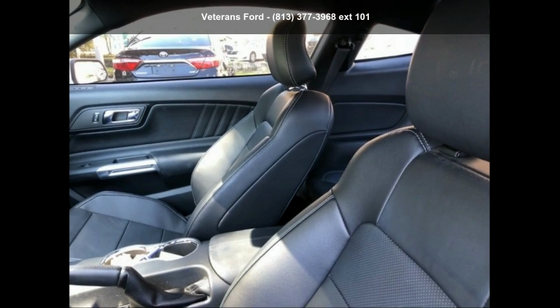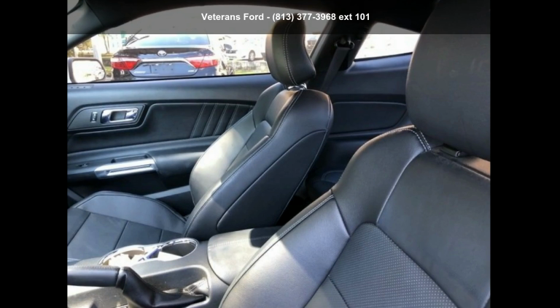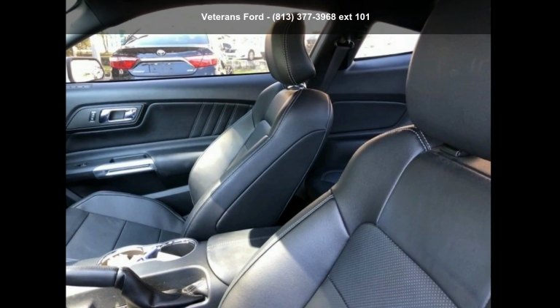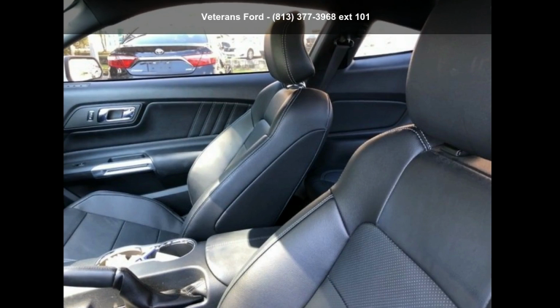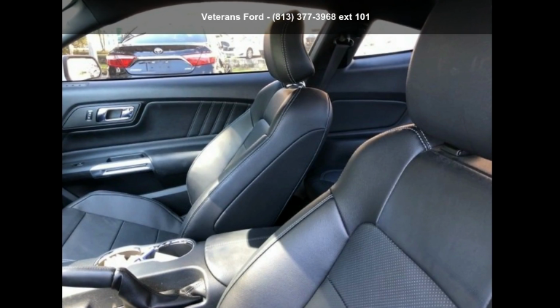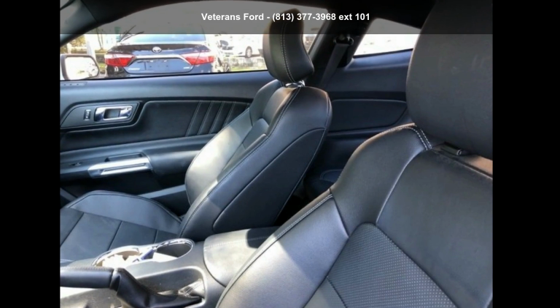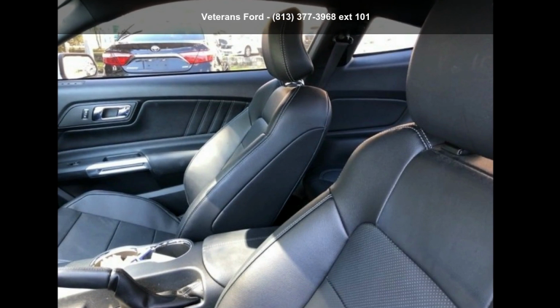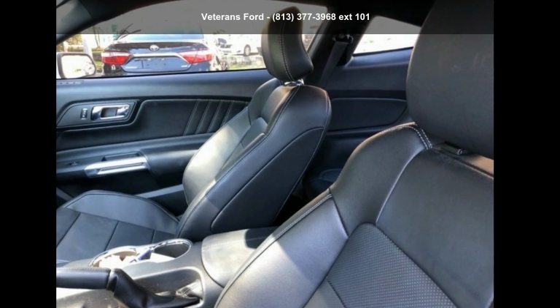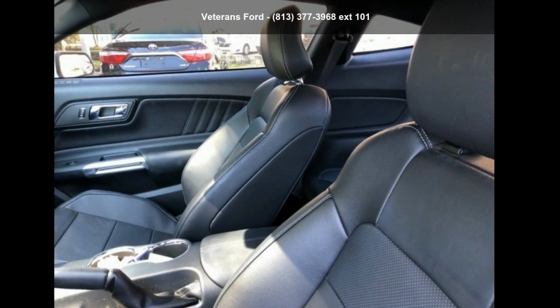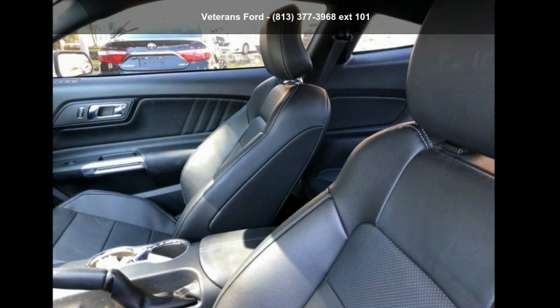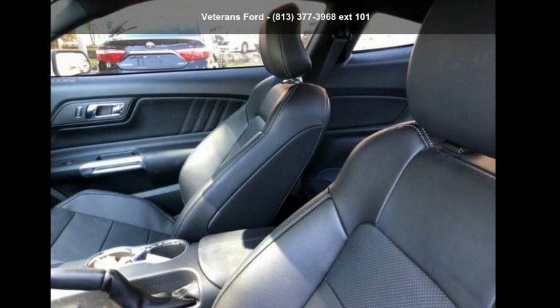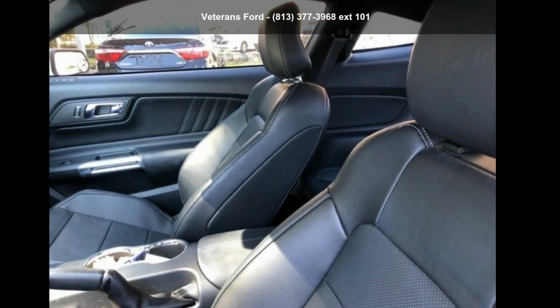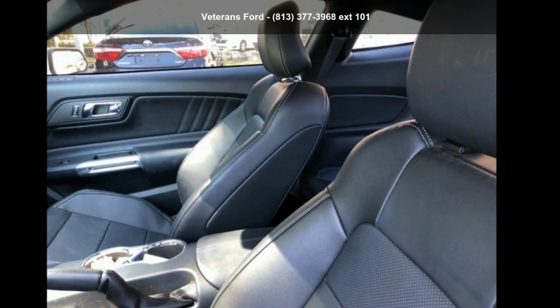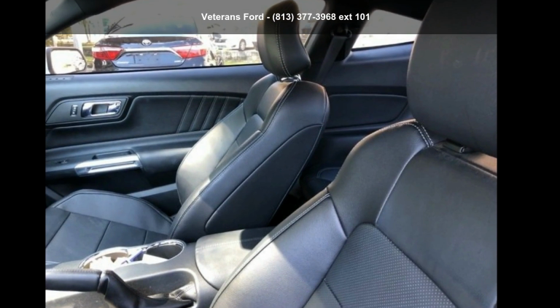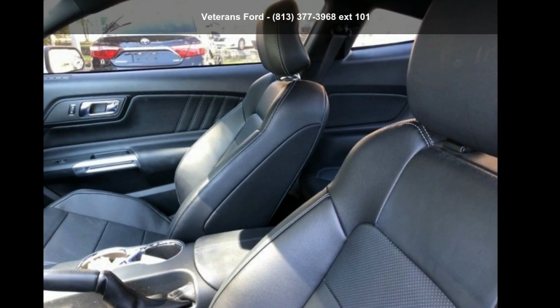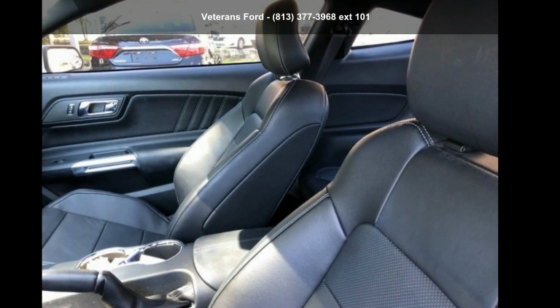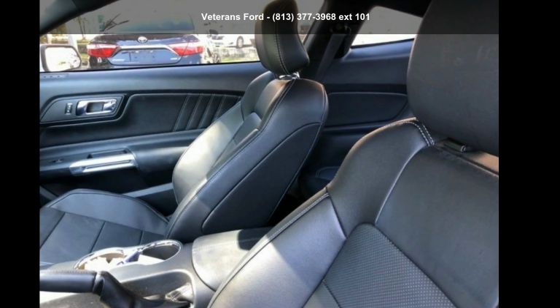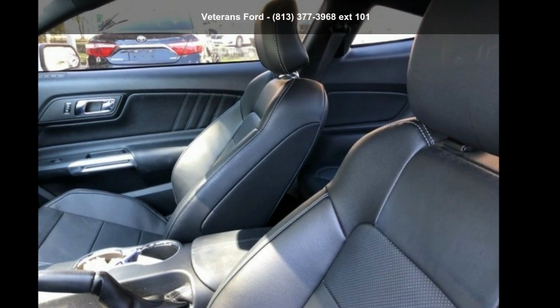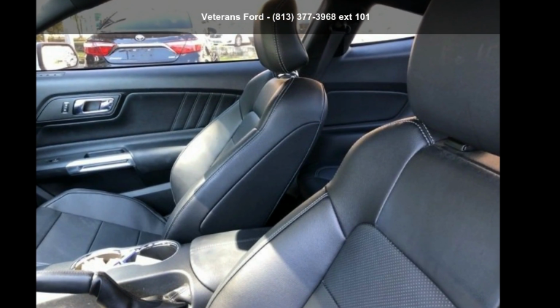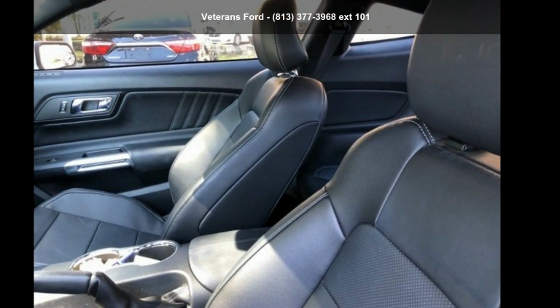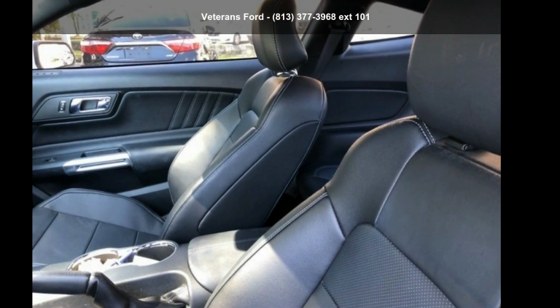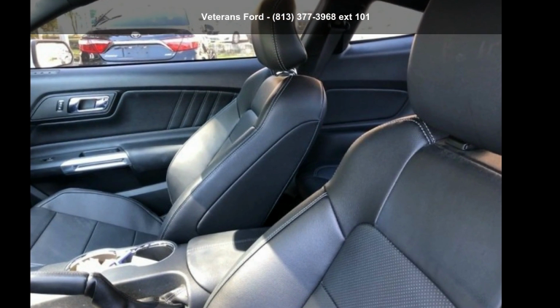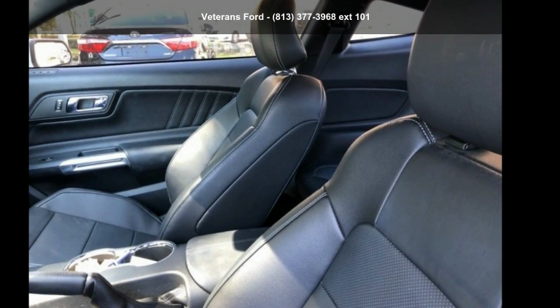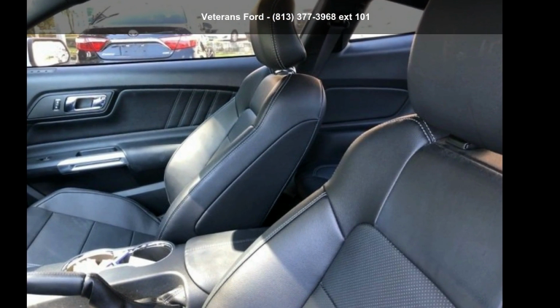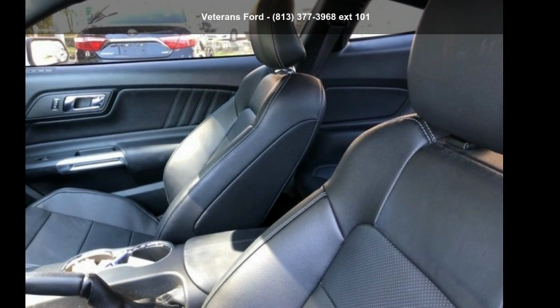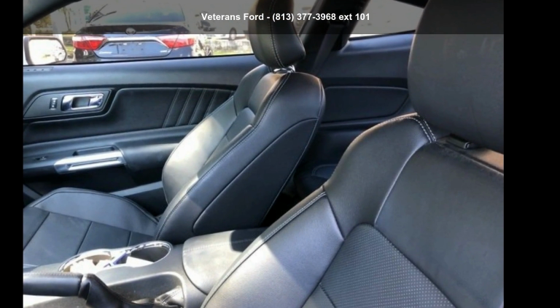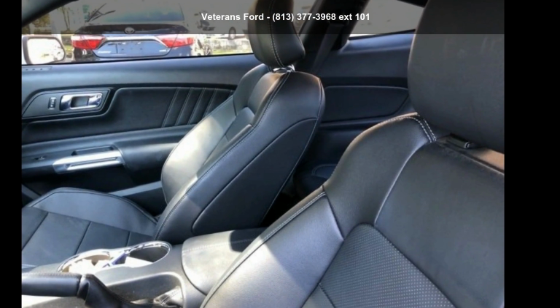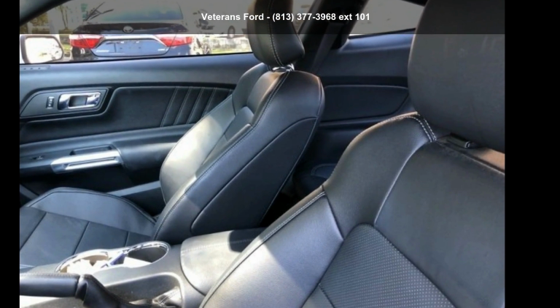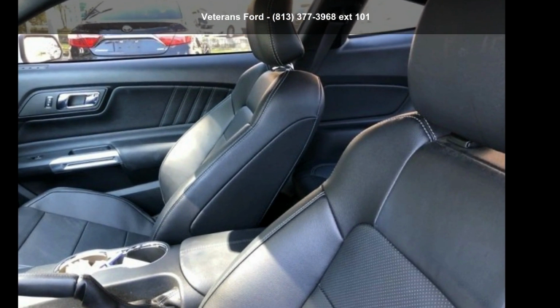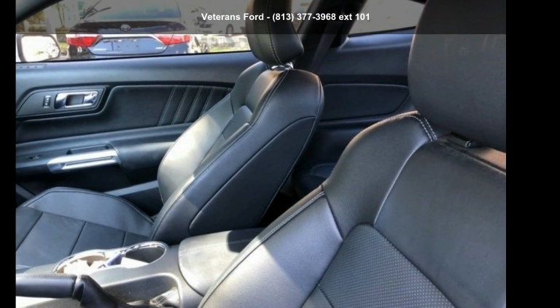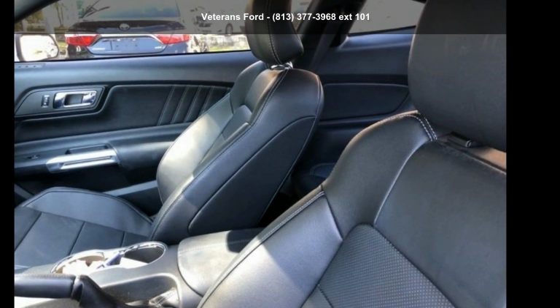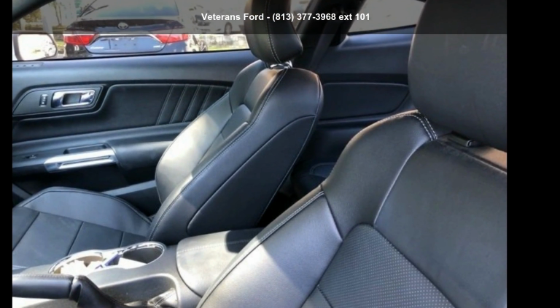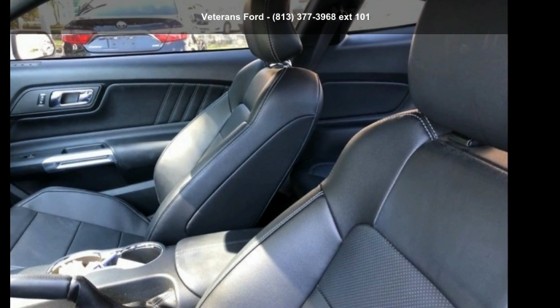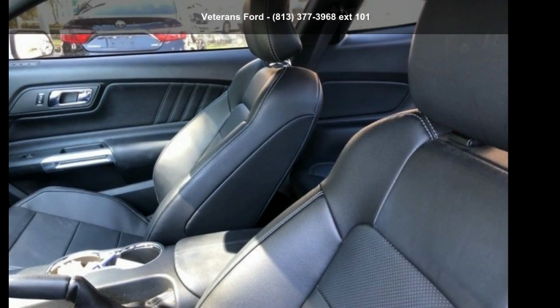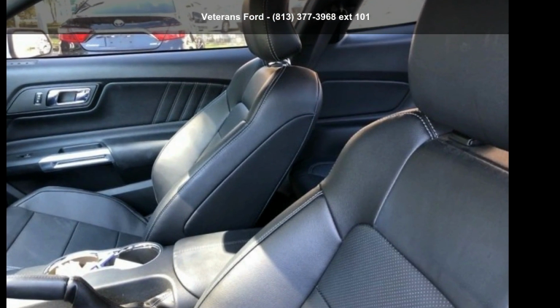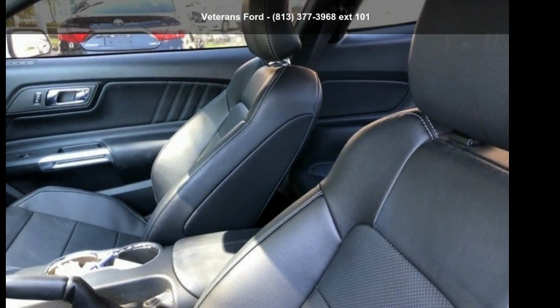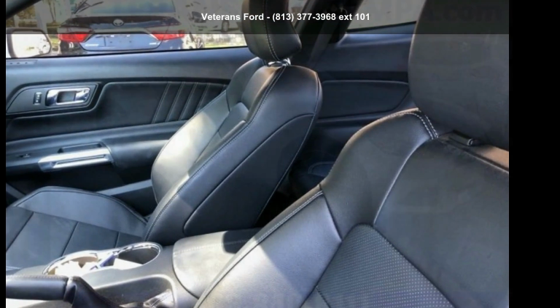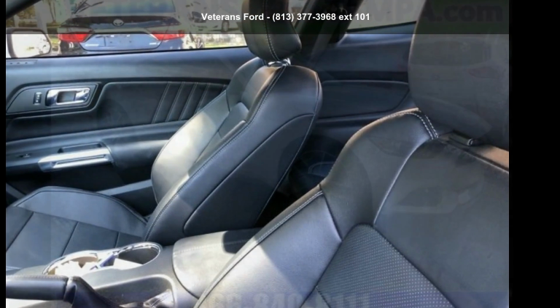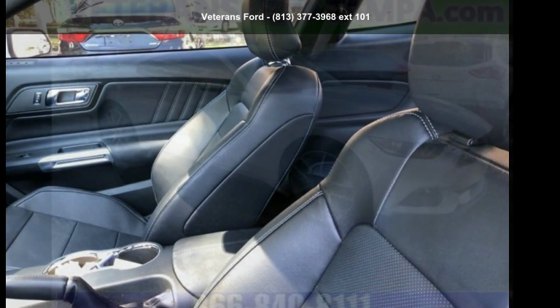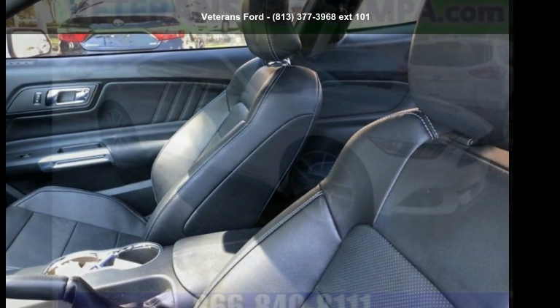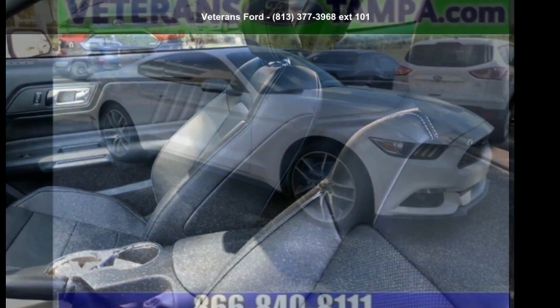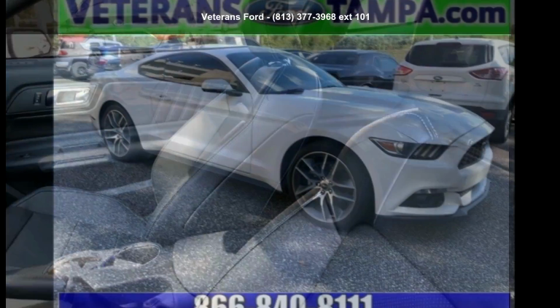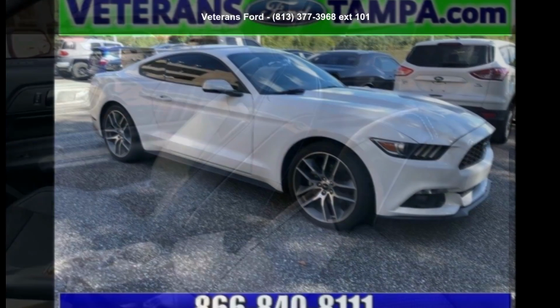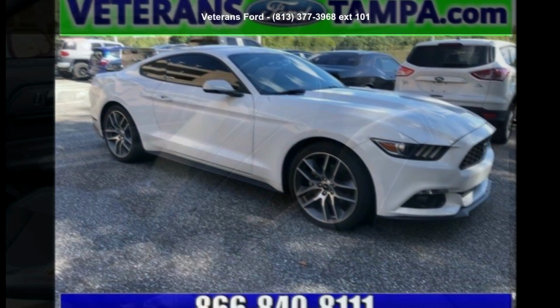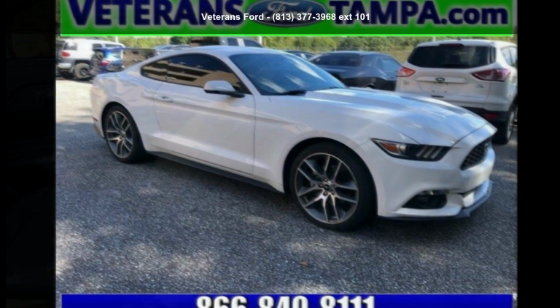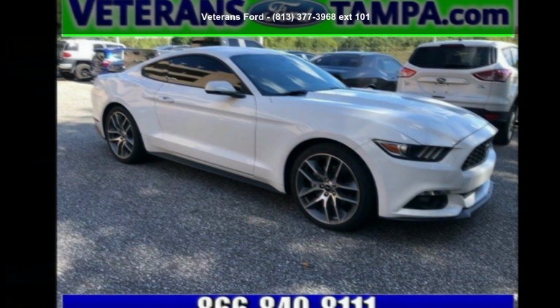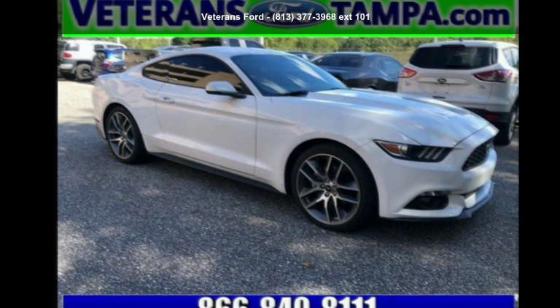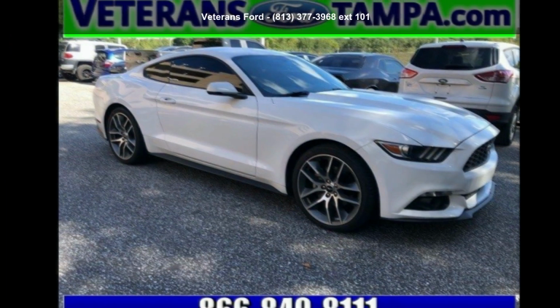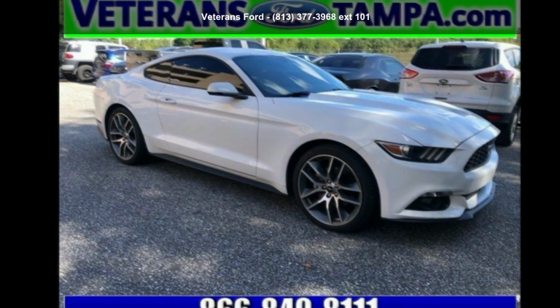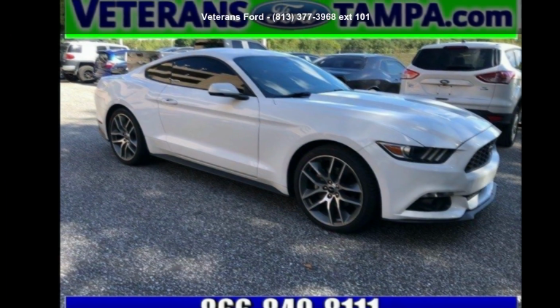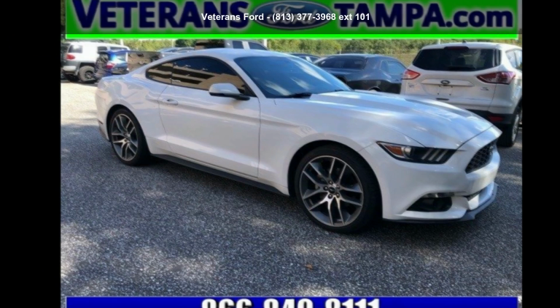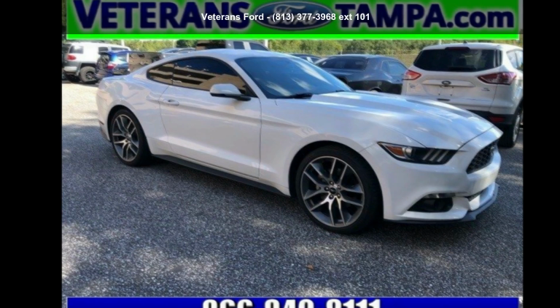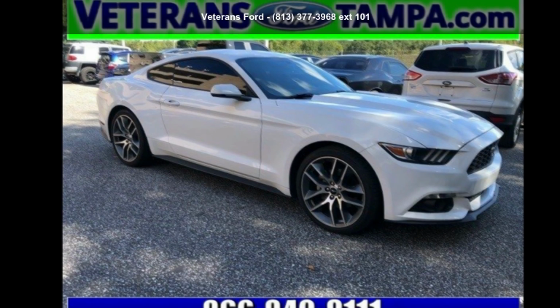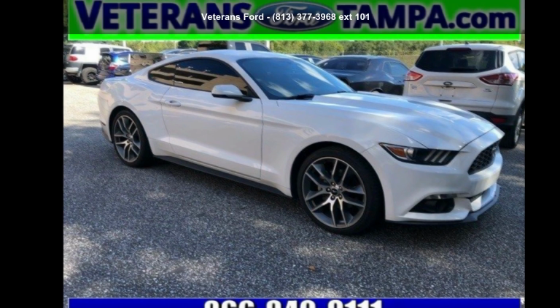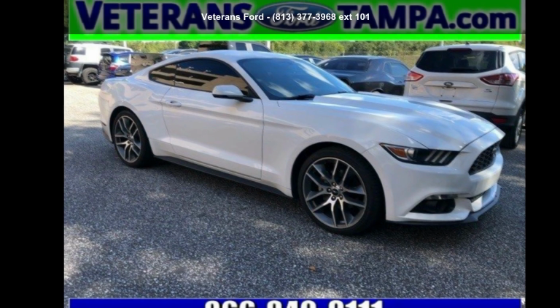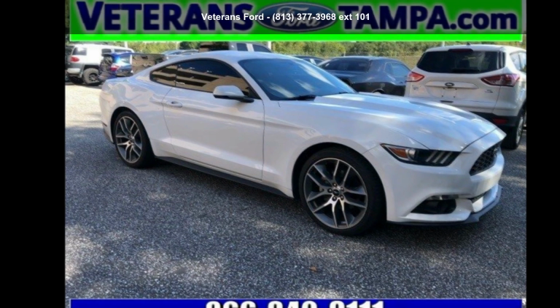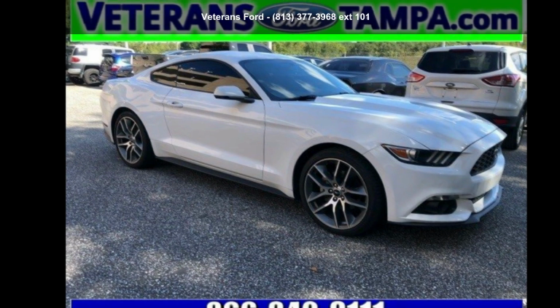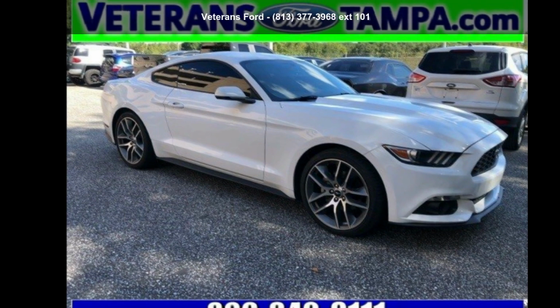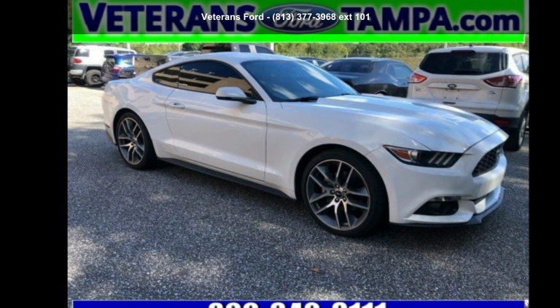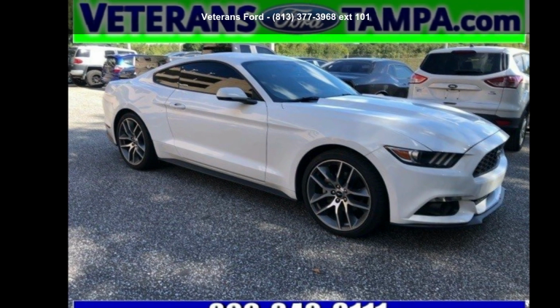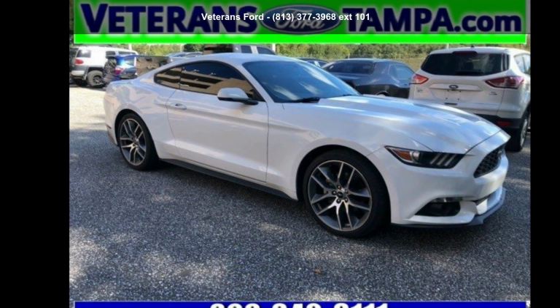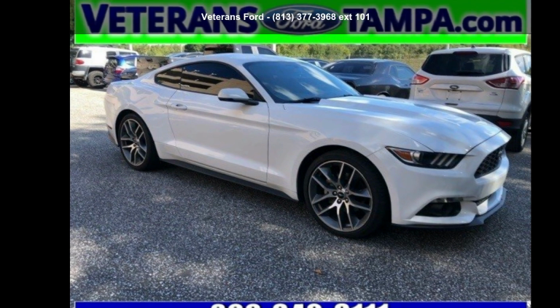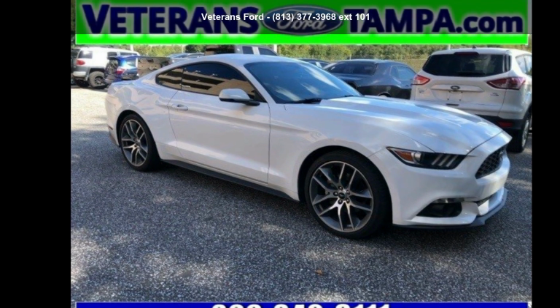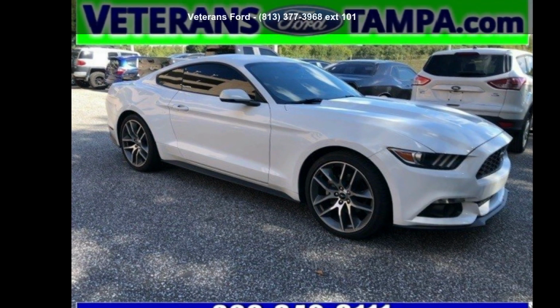Check out this 2016 Ford Mustang EcoBoost Premium. This may be the set of wheels you've been looking for.